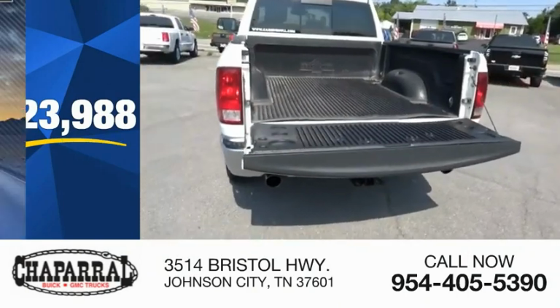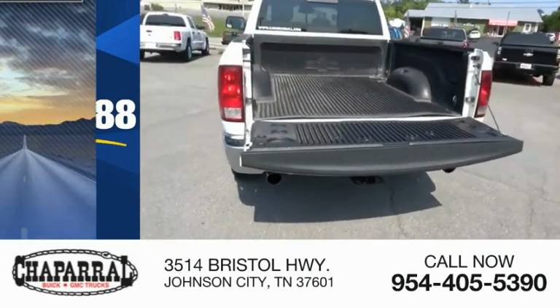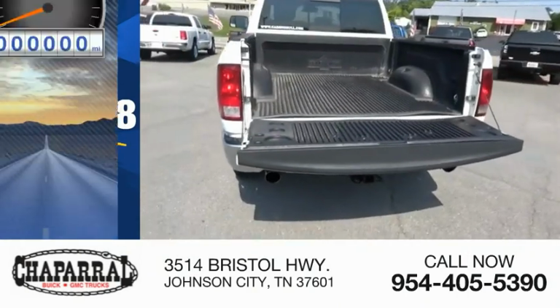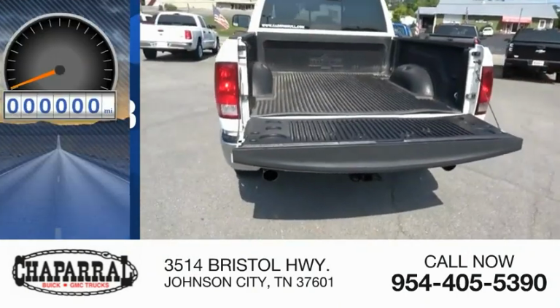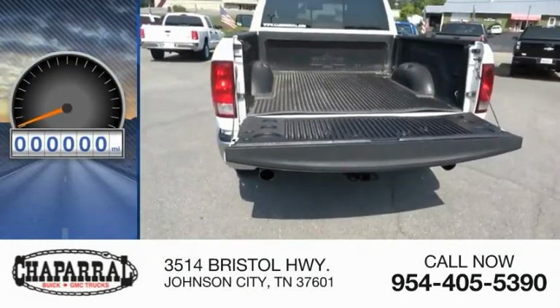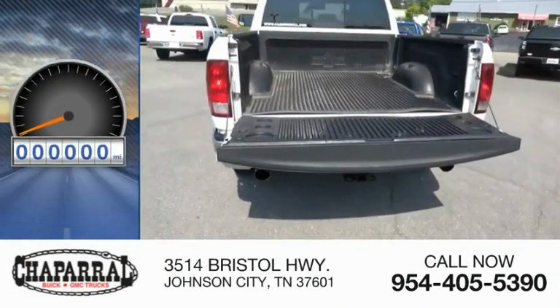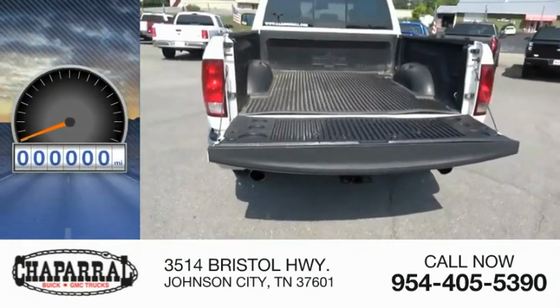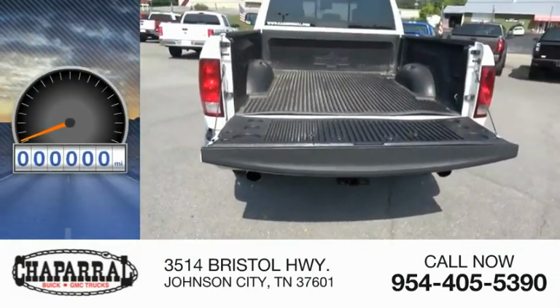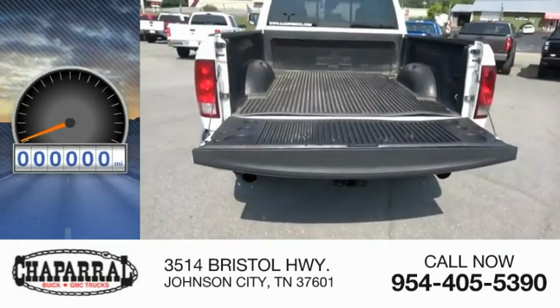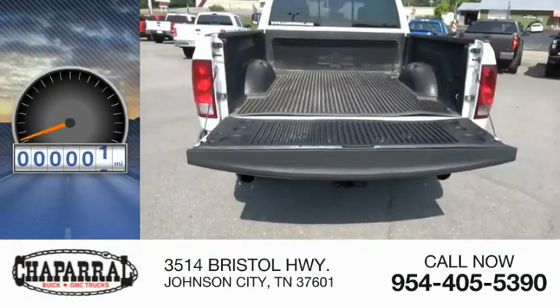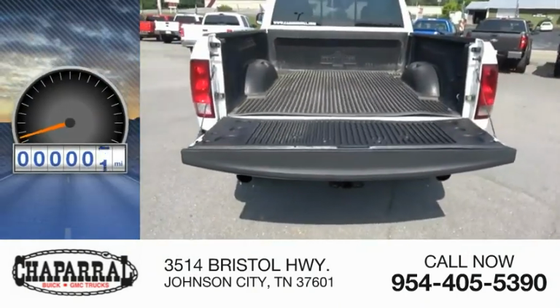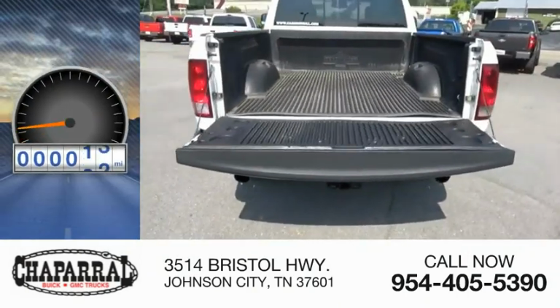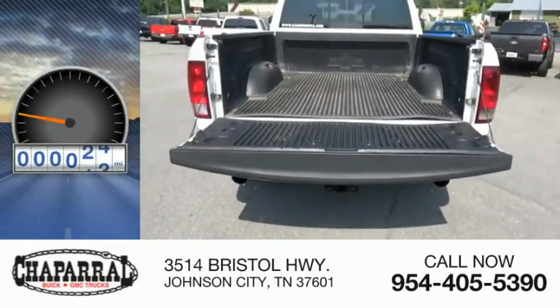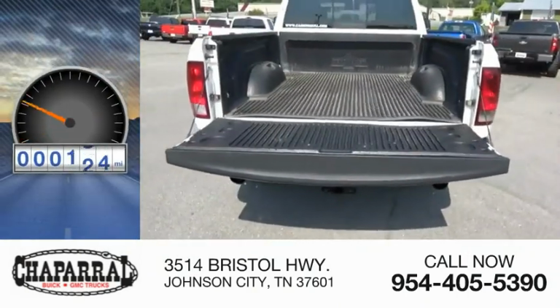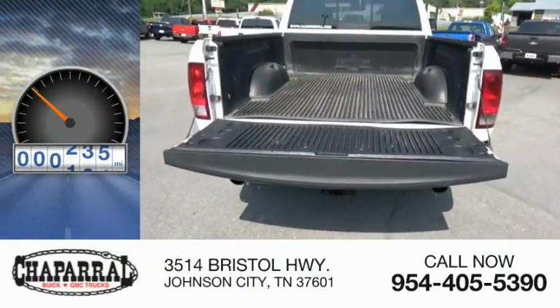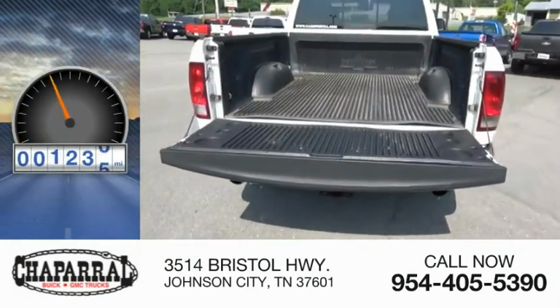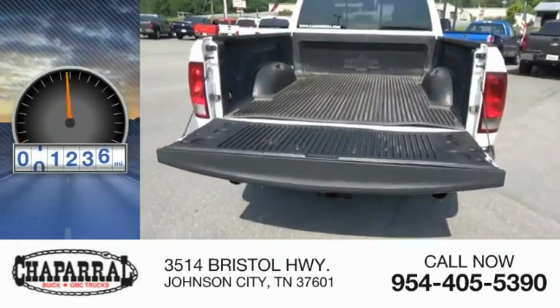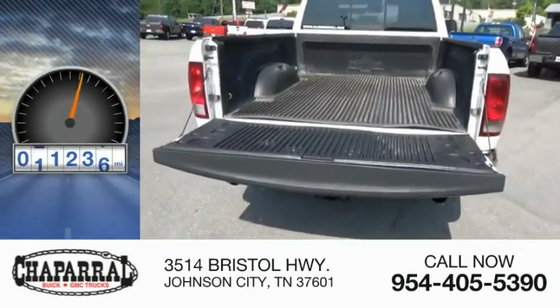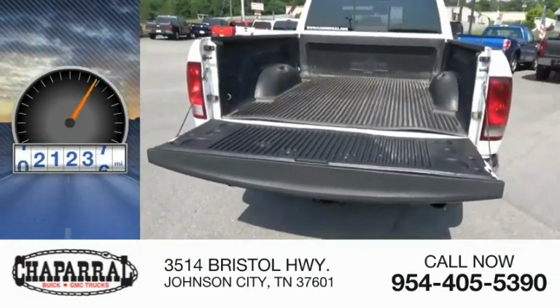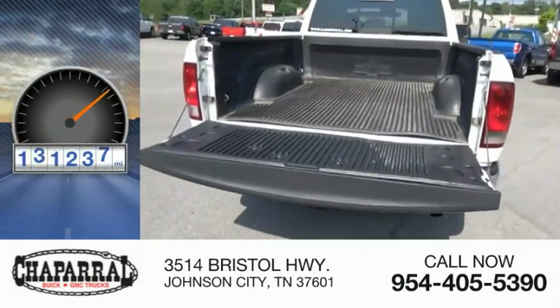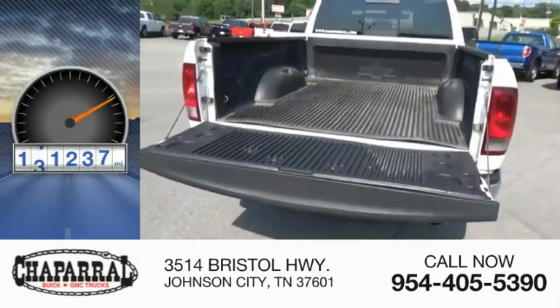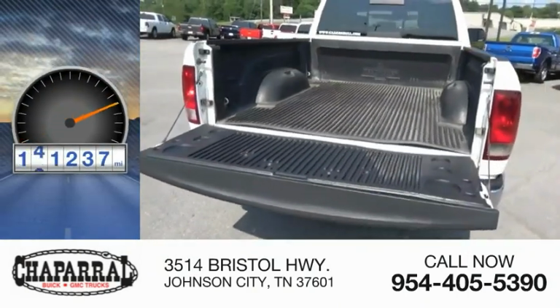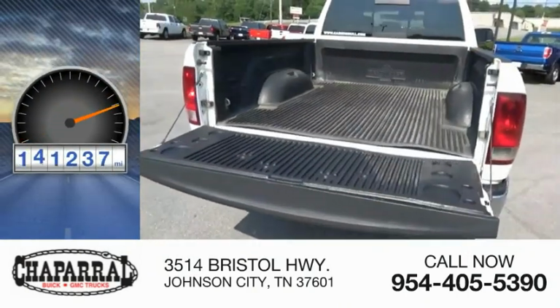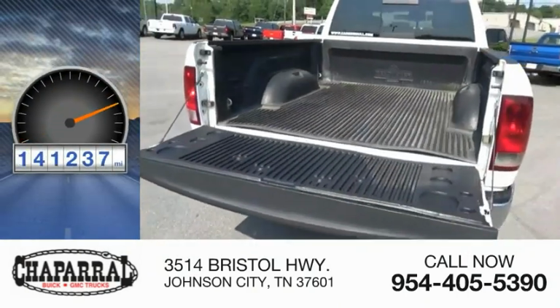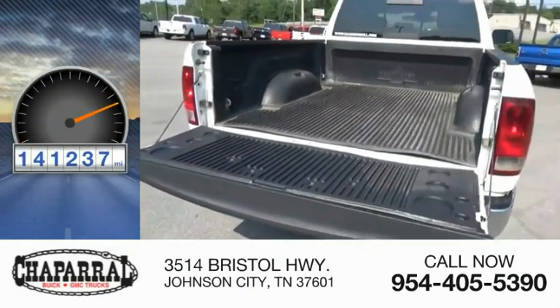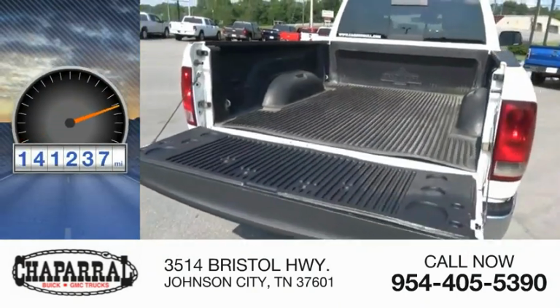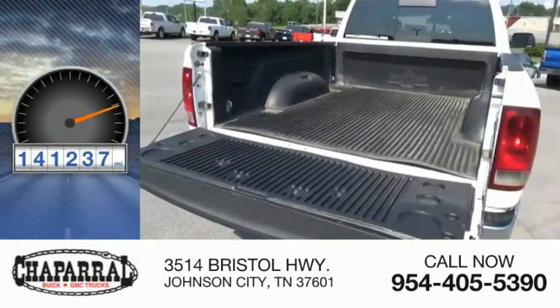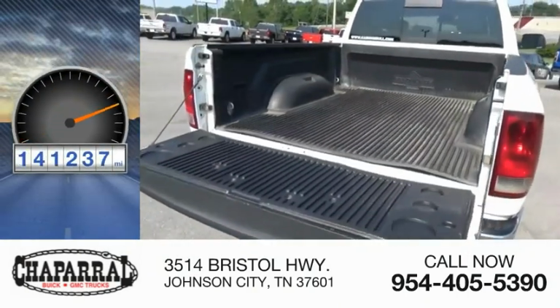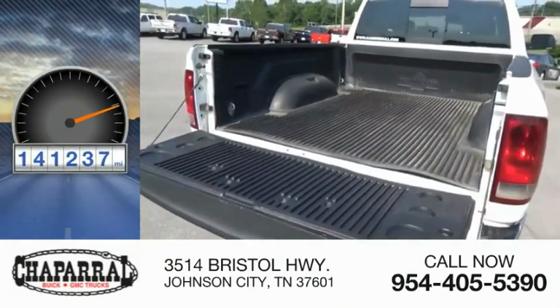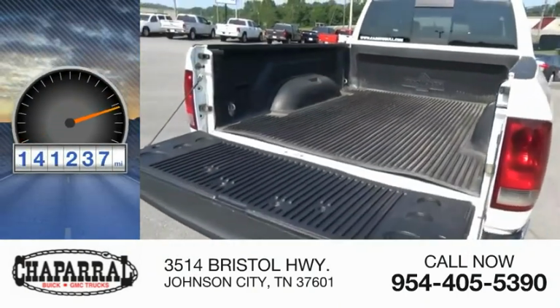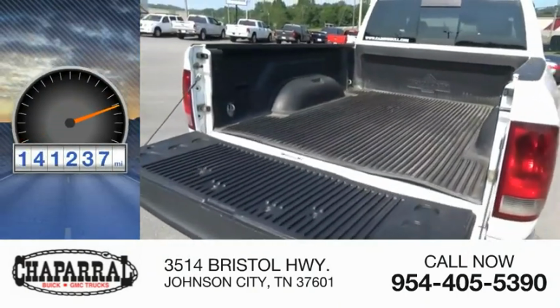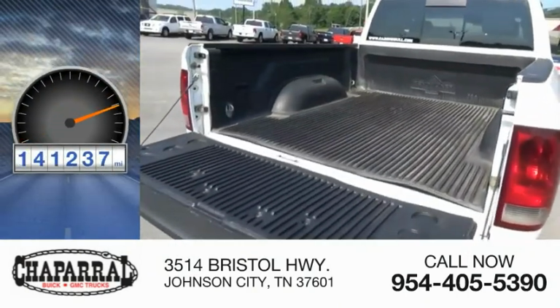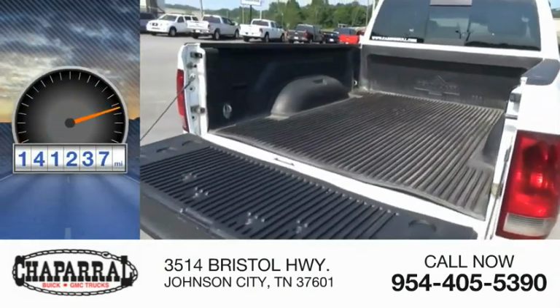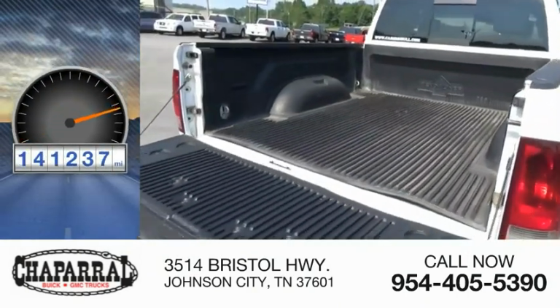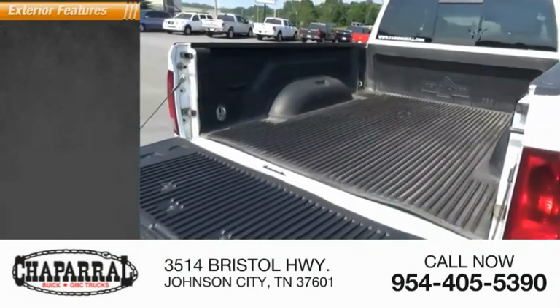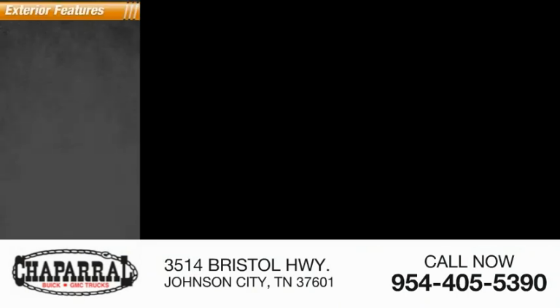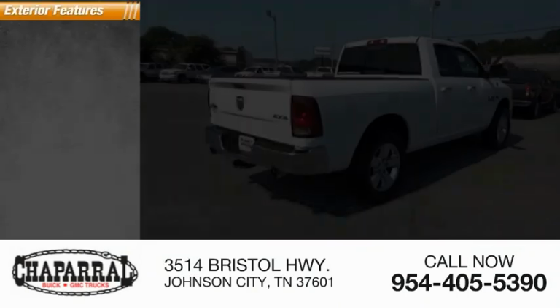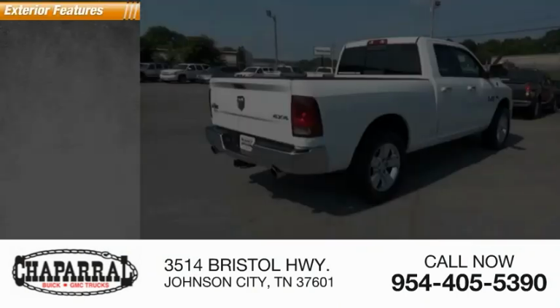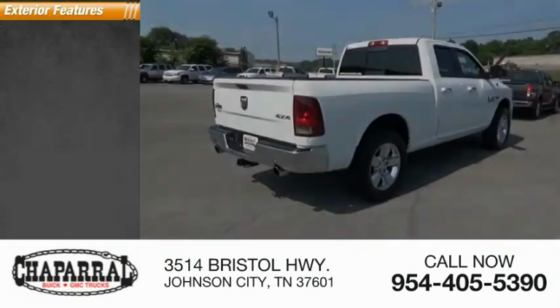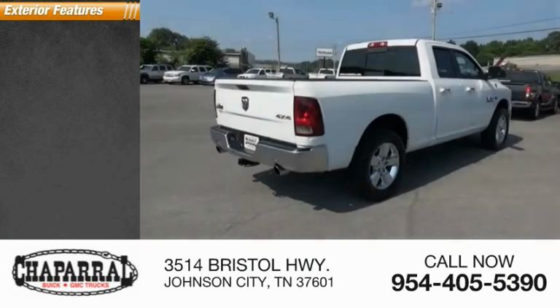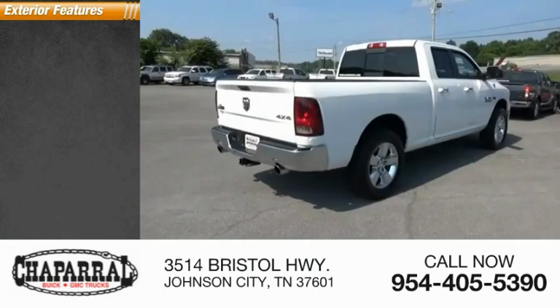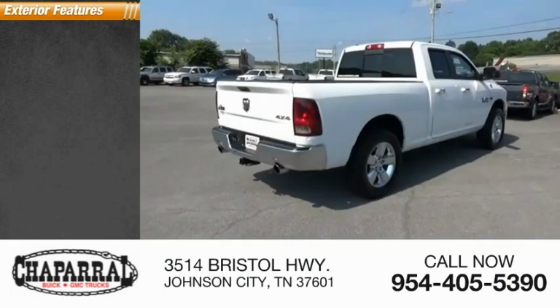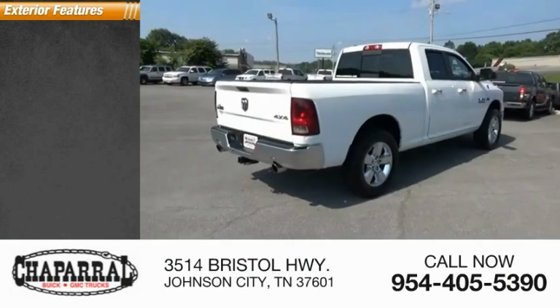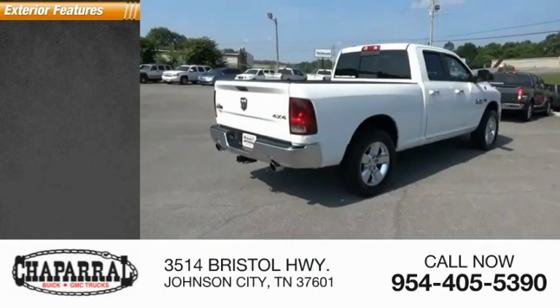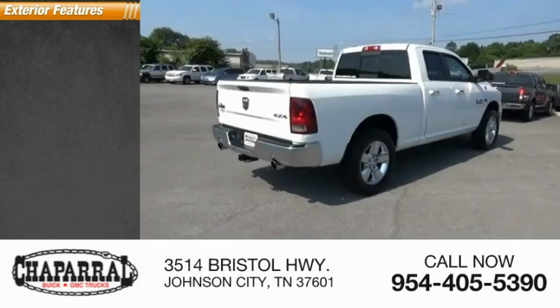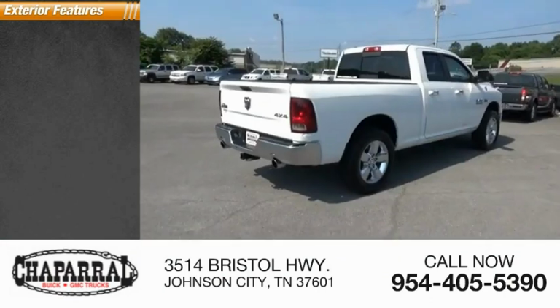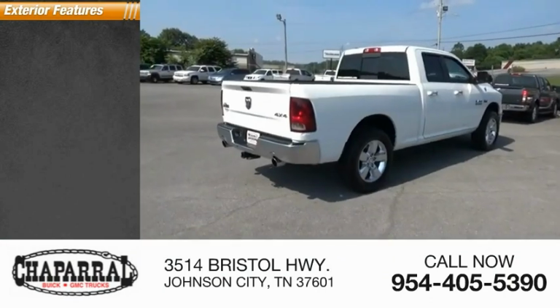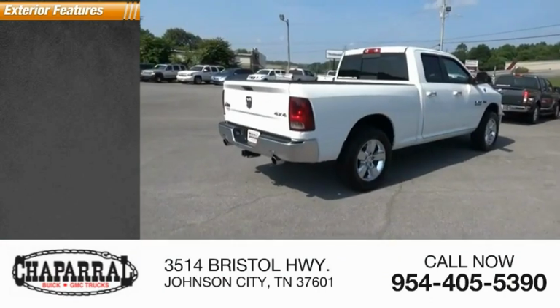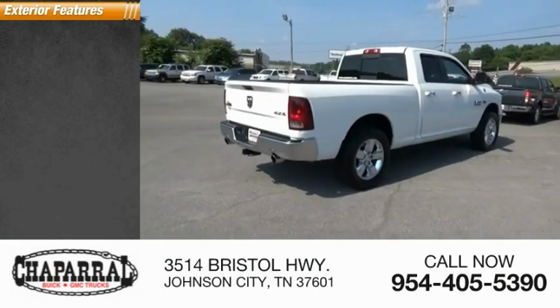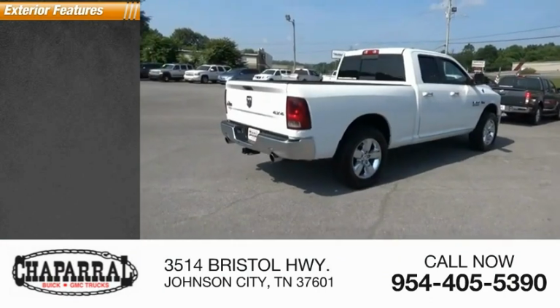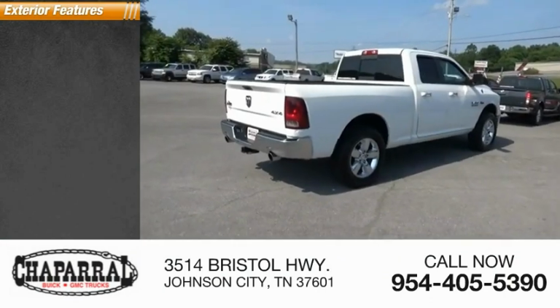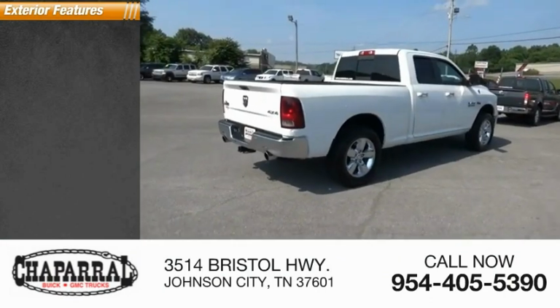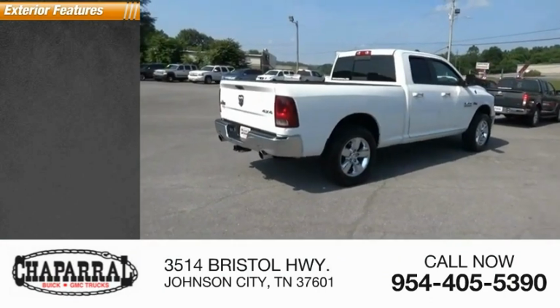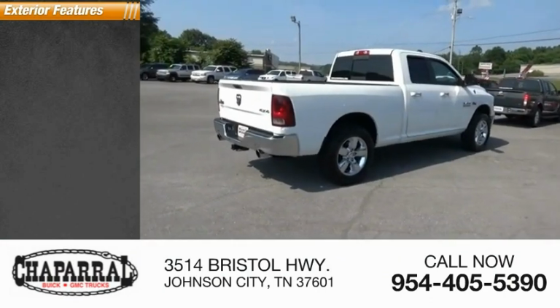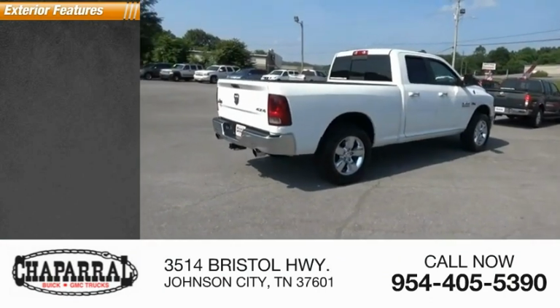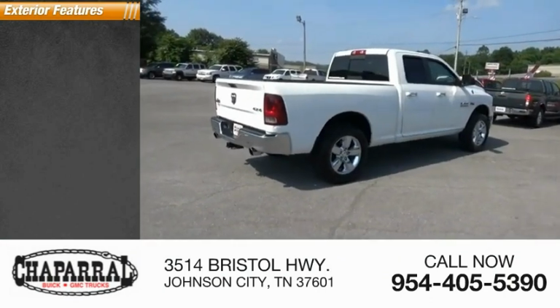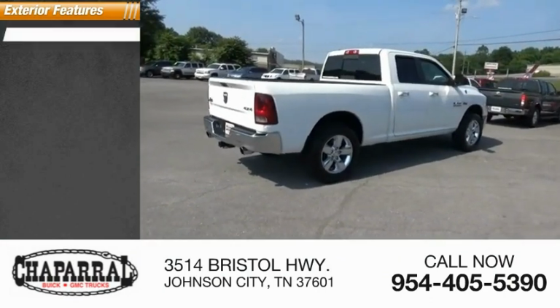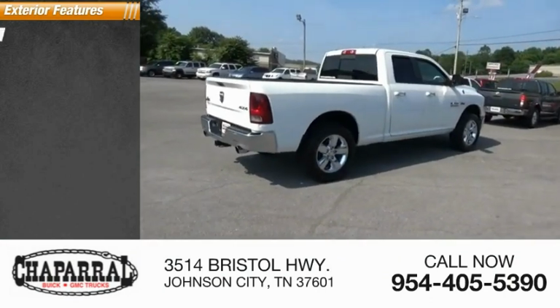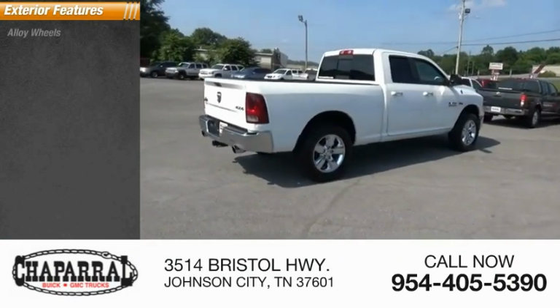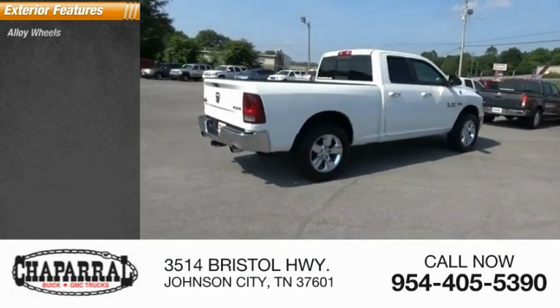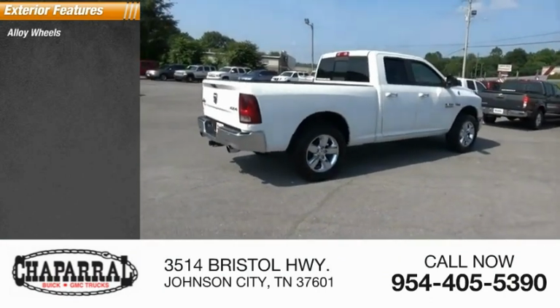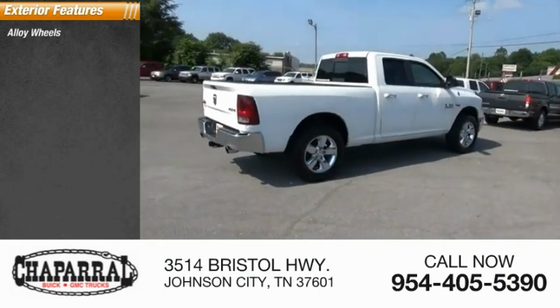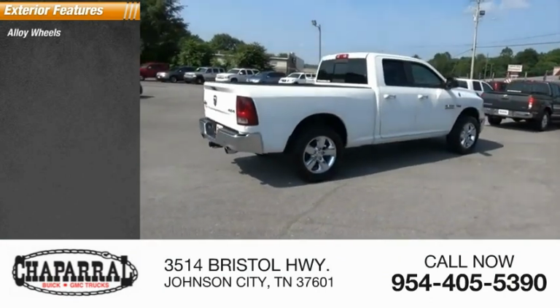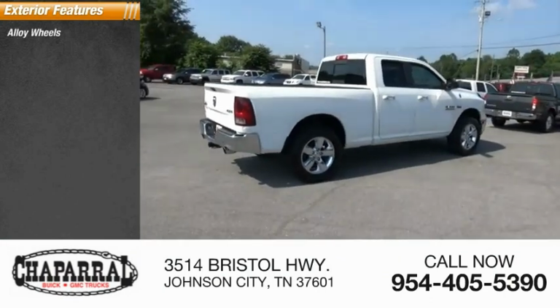This vehicle has less than 145,000 miles. Here are some of this vehicle's great options: alloy wheels,